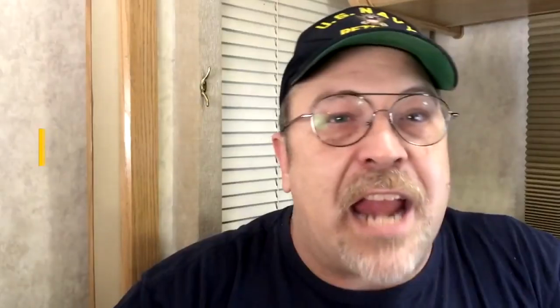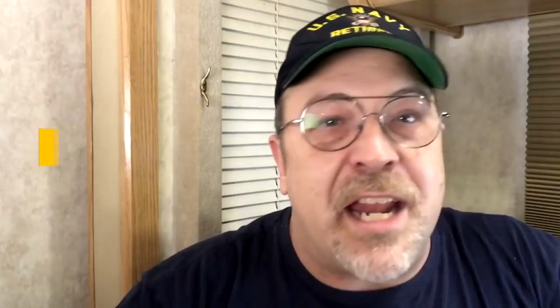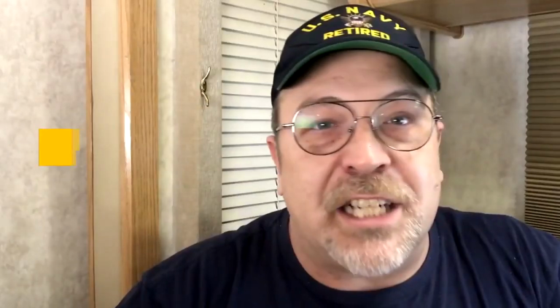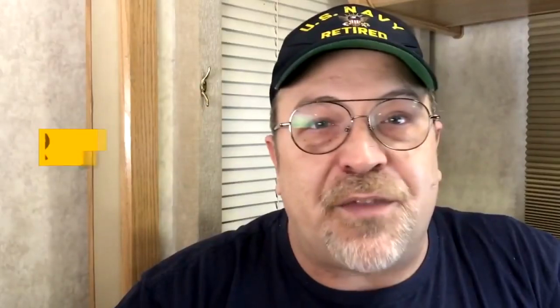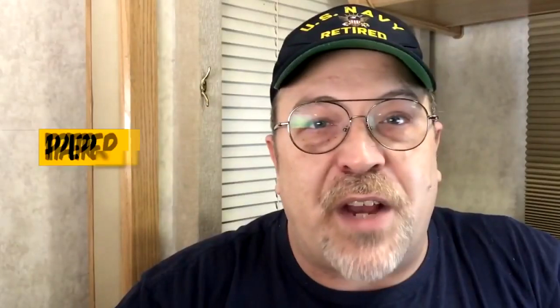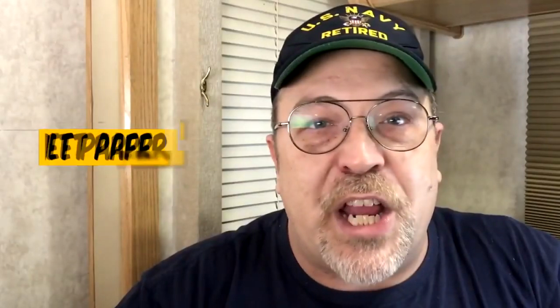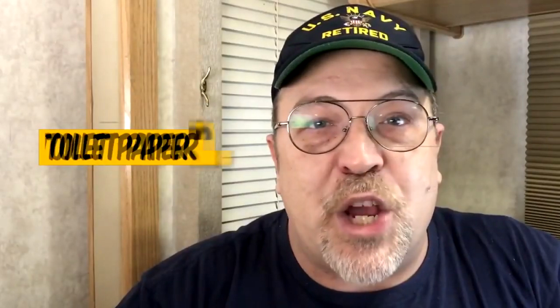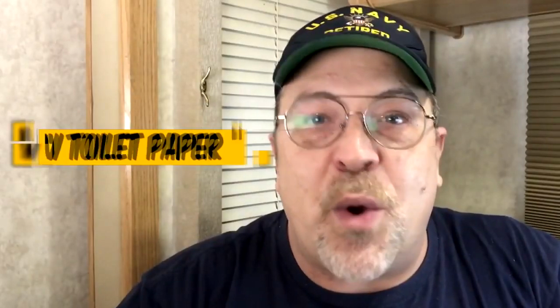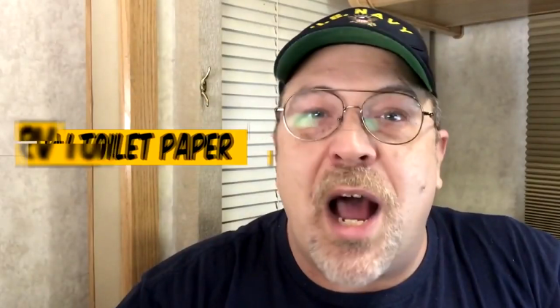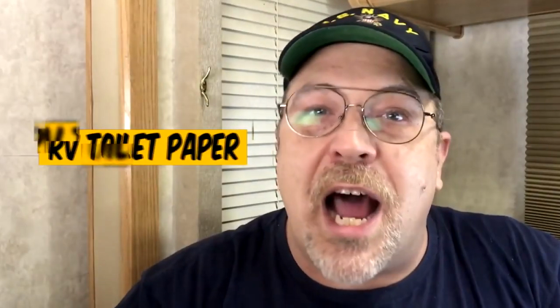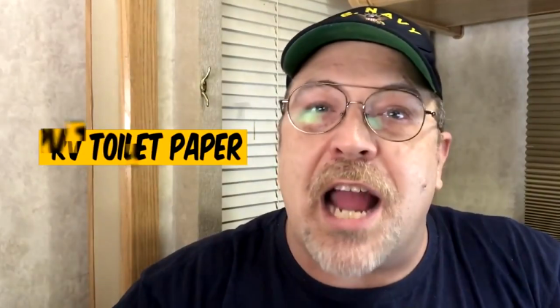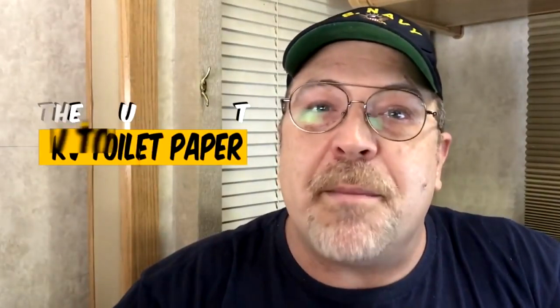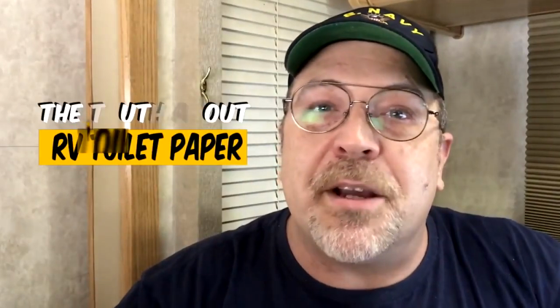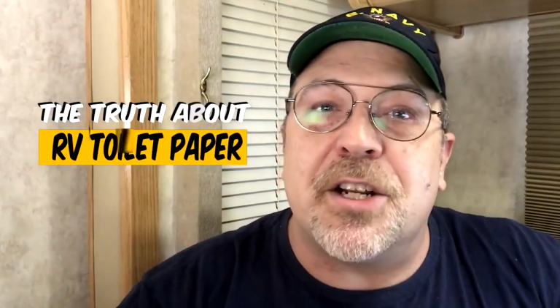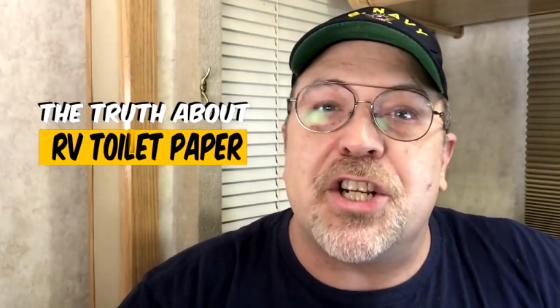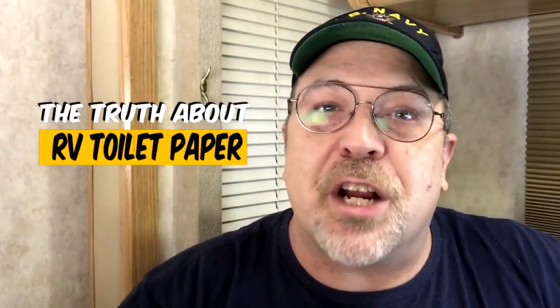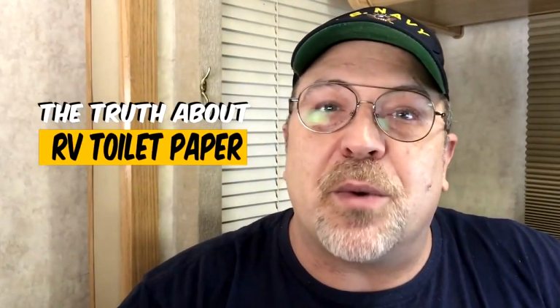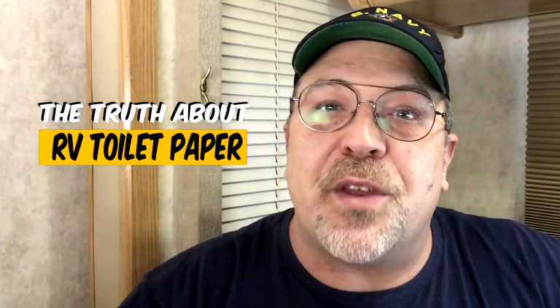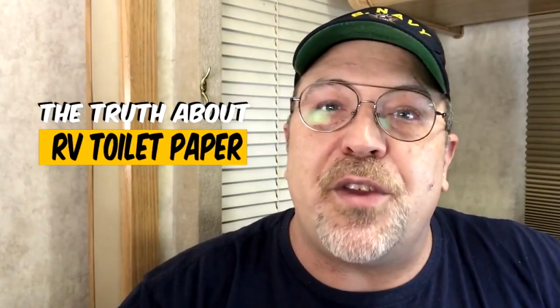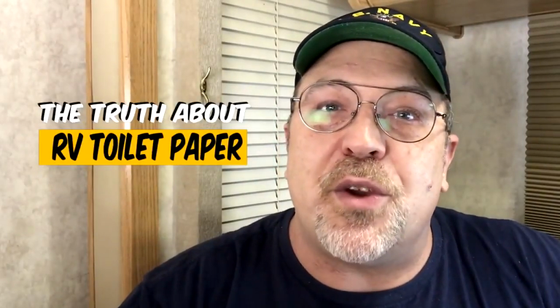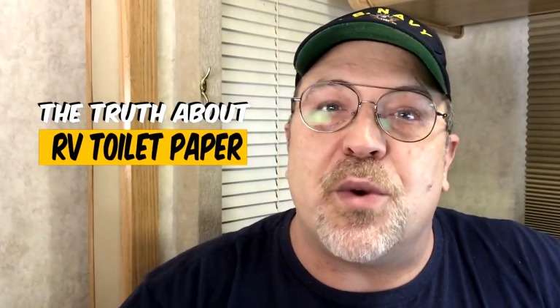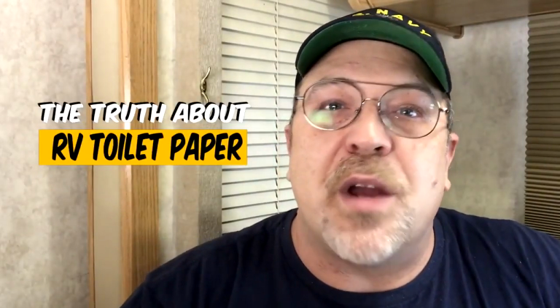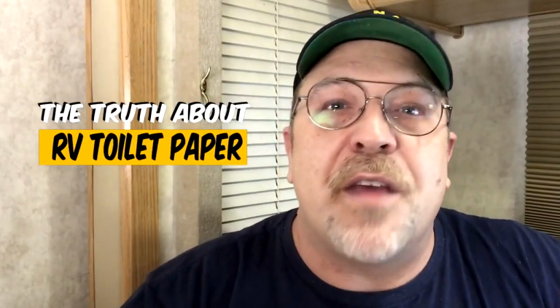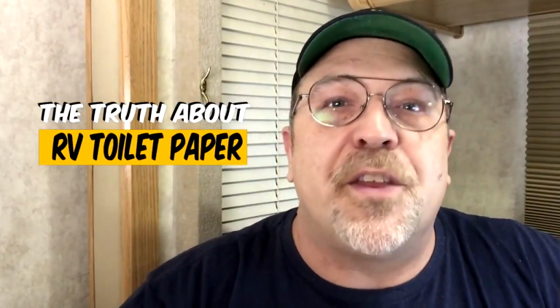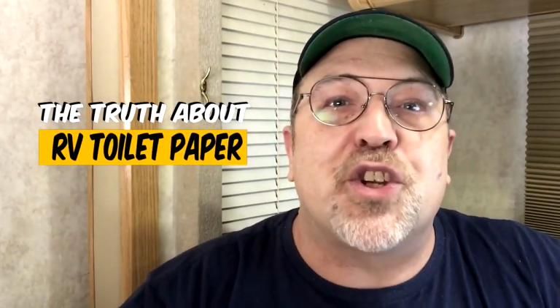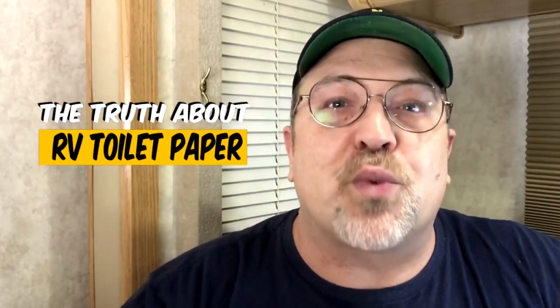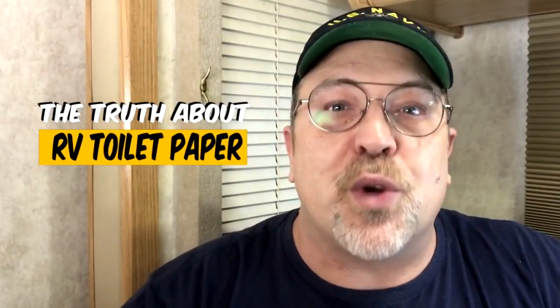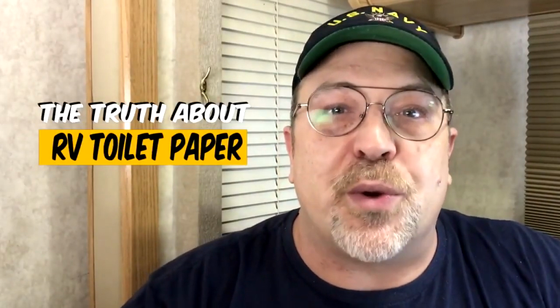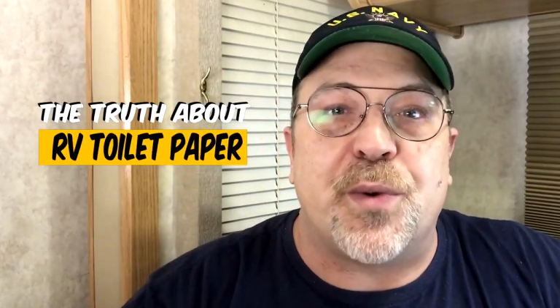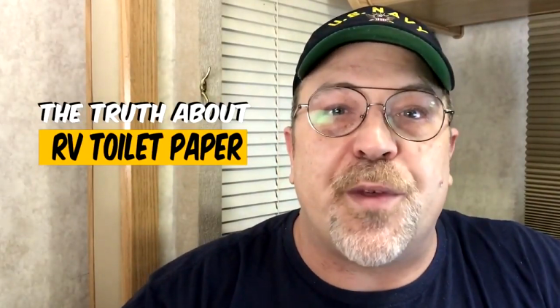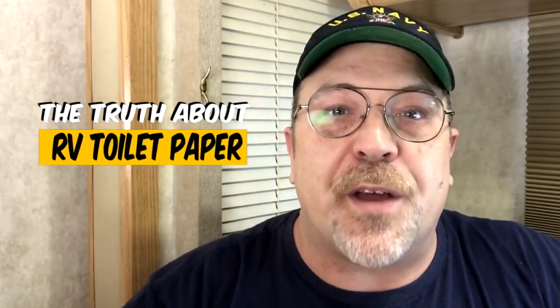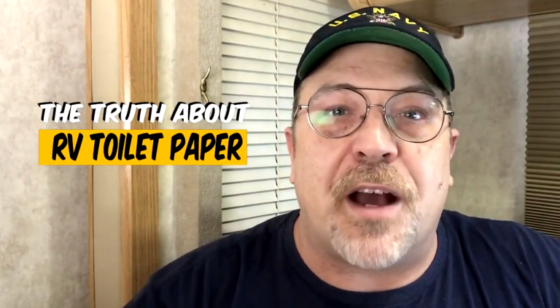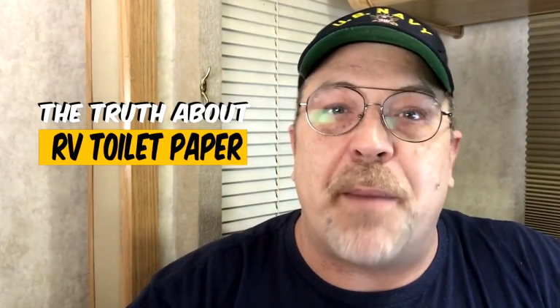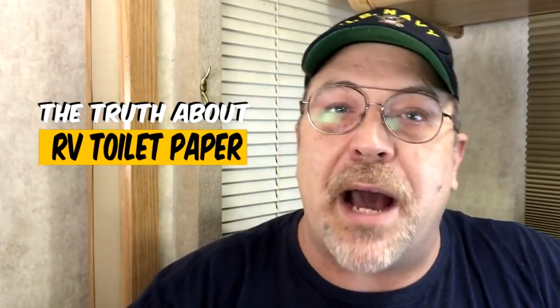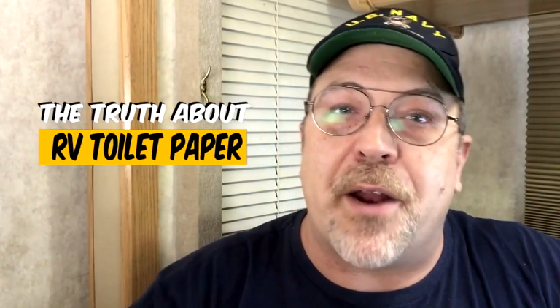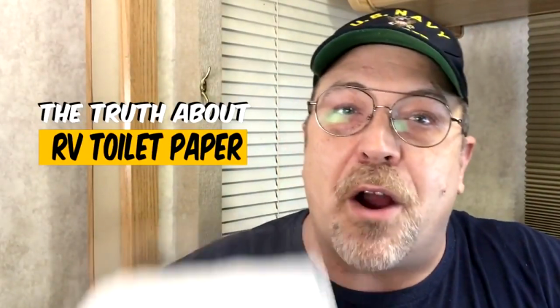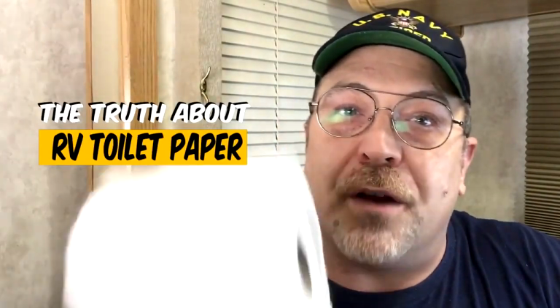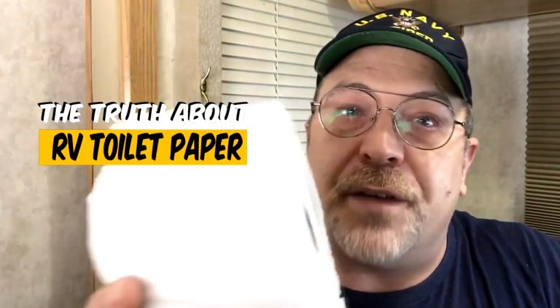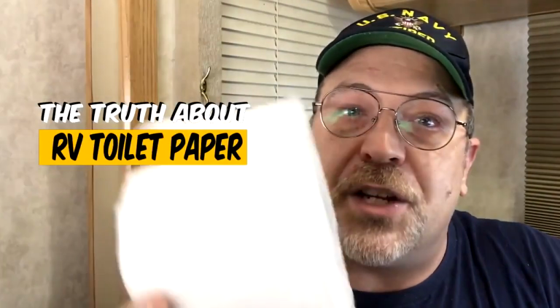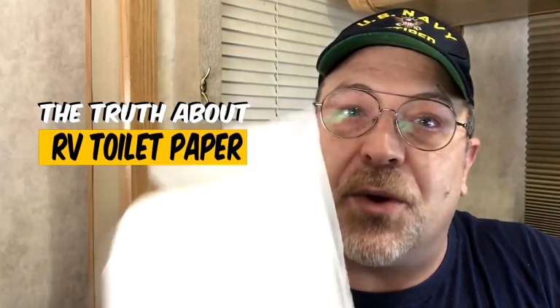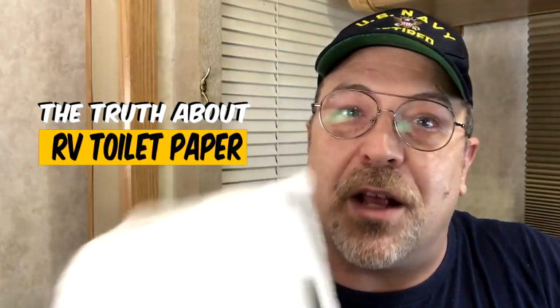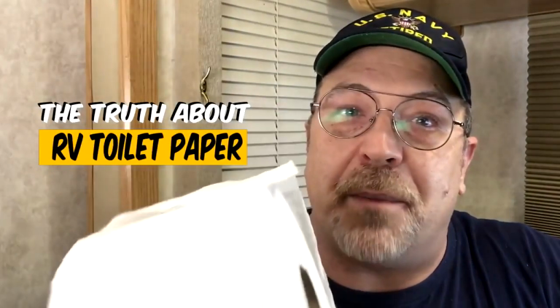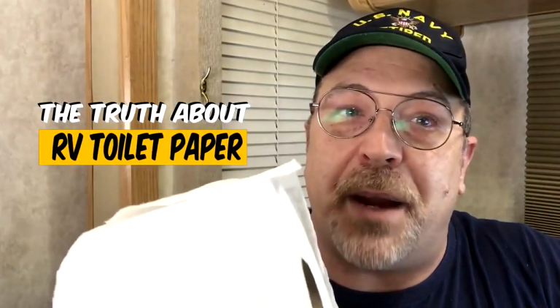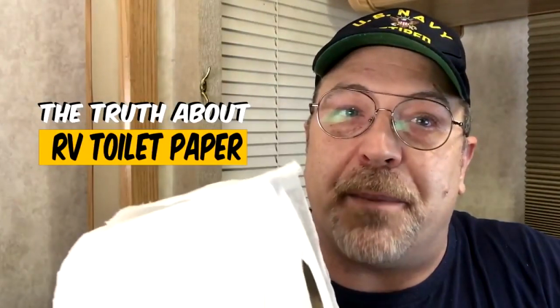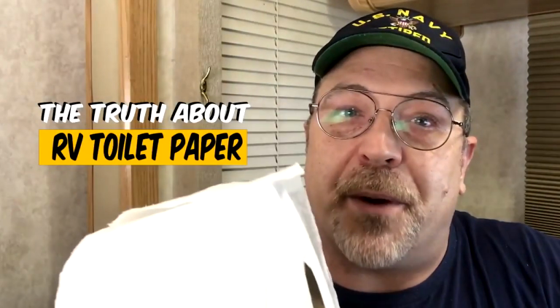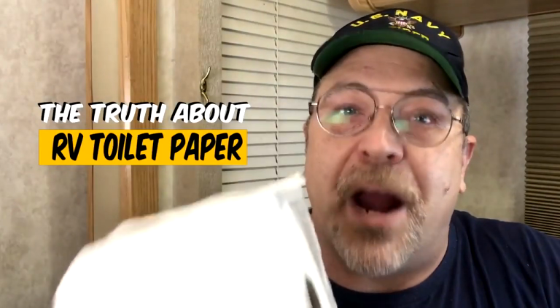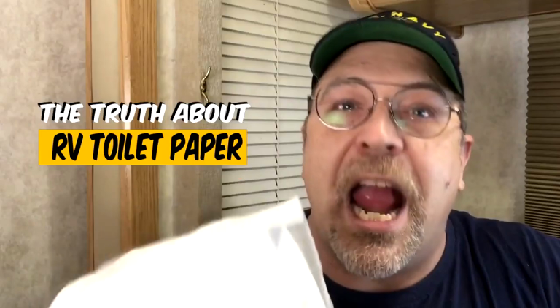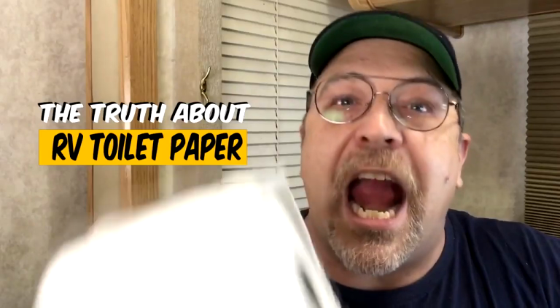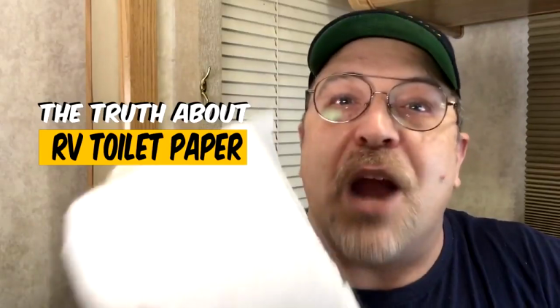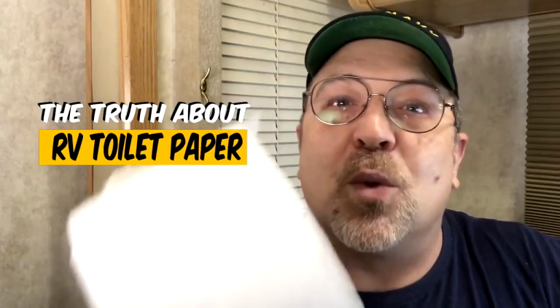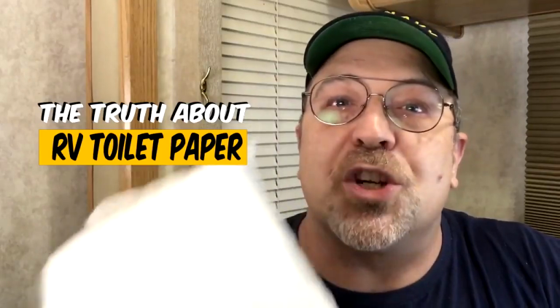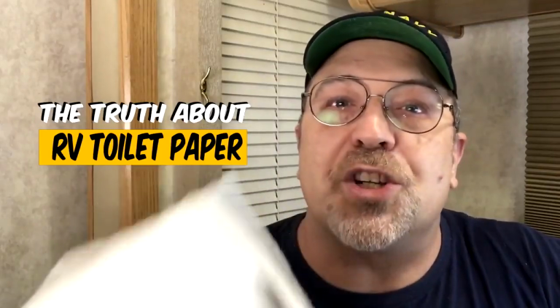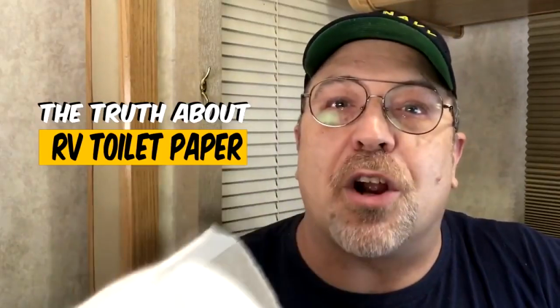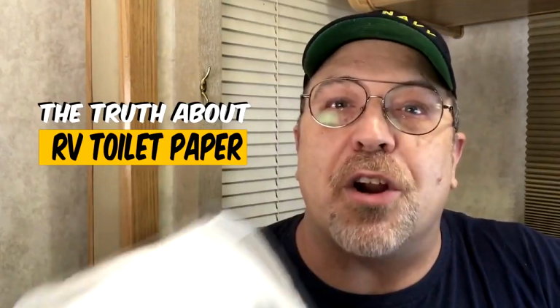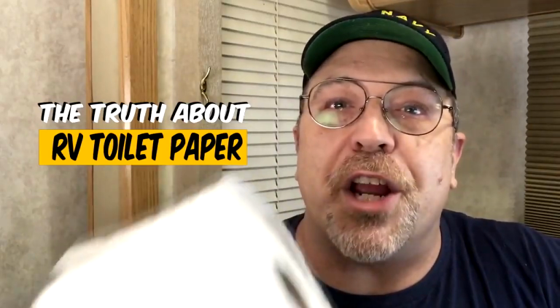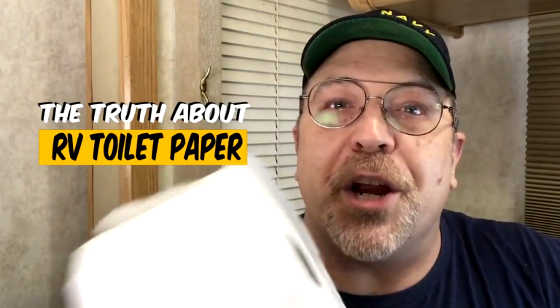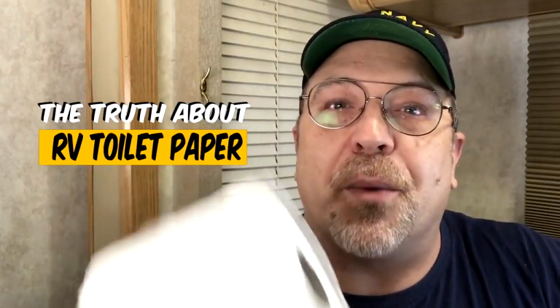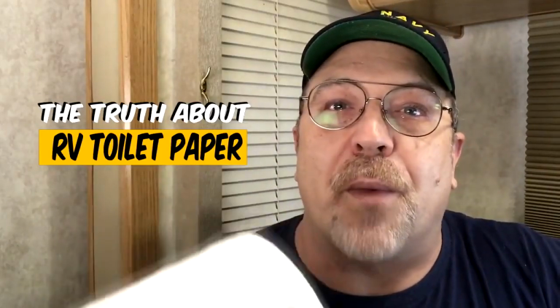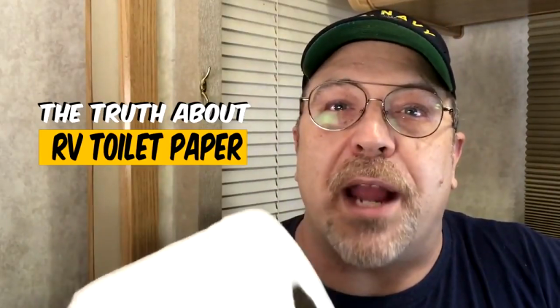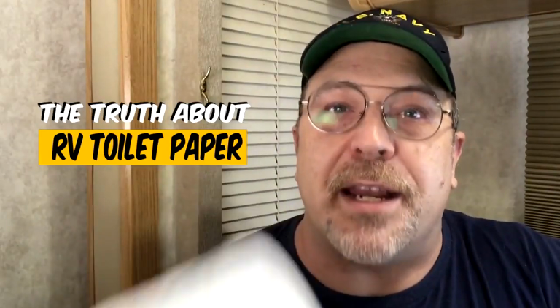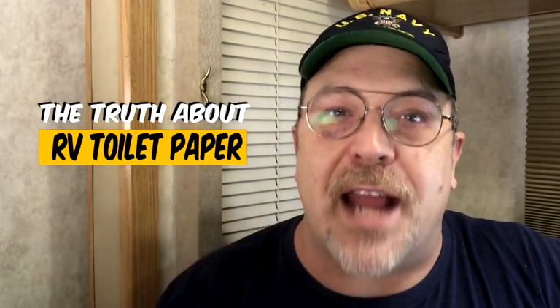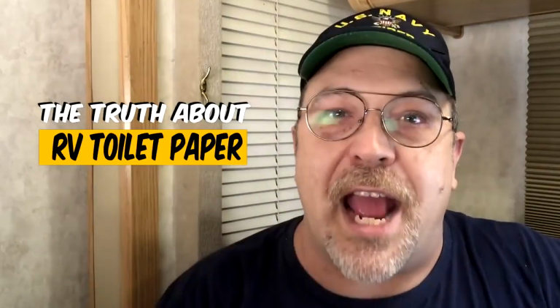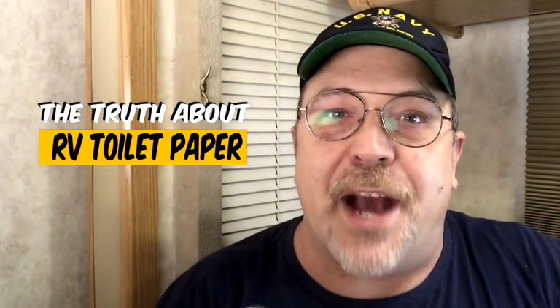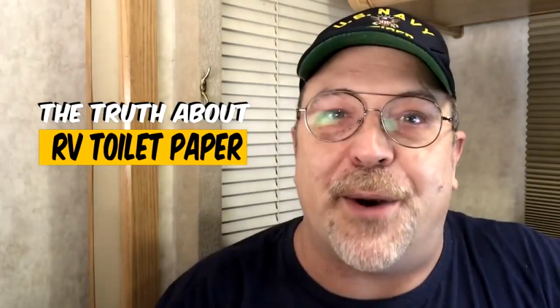In this video, I am going to share with you the truth about RV toilet paper. And we're starting right now.